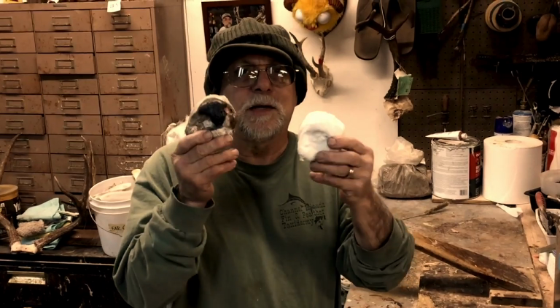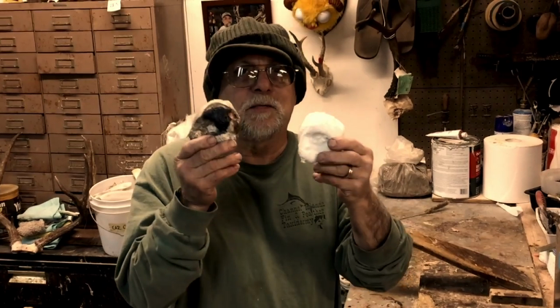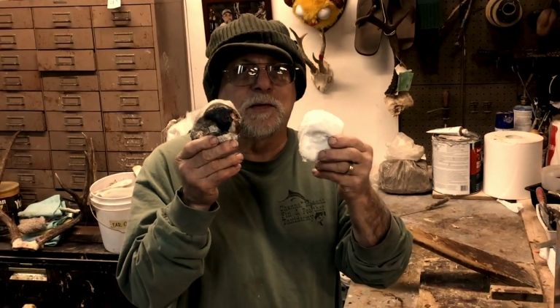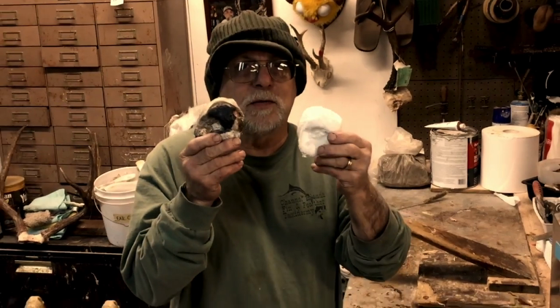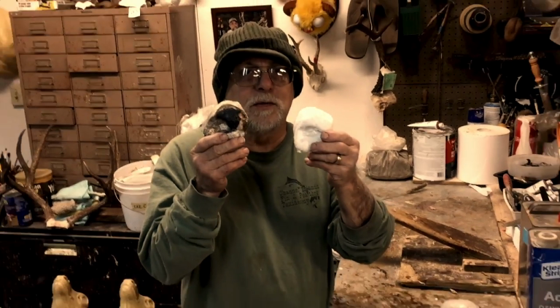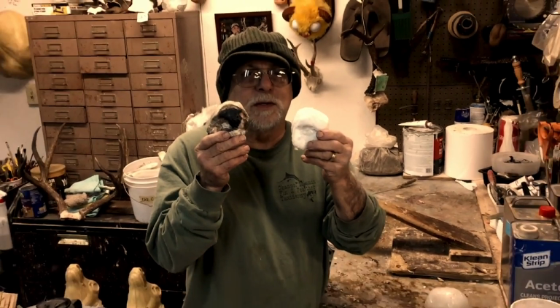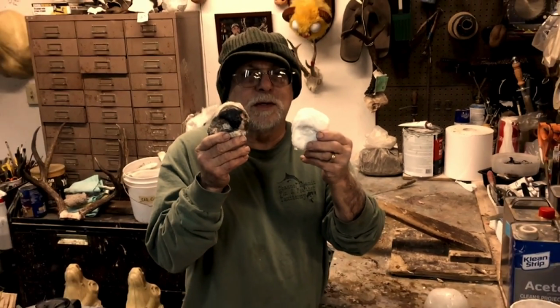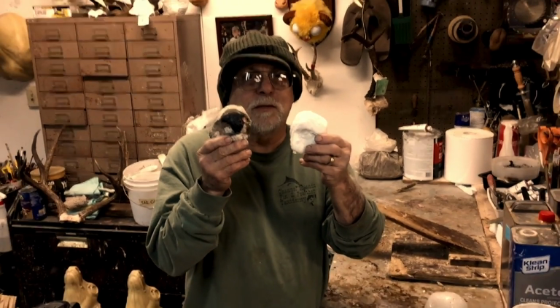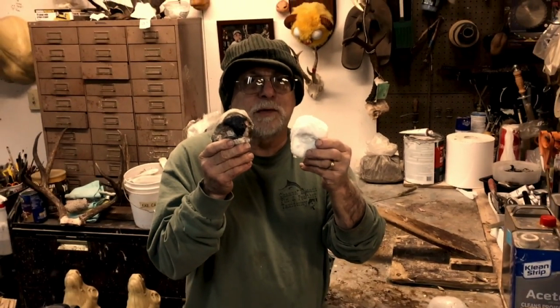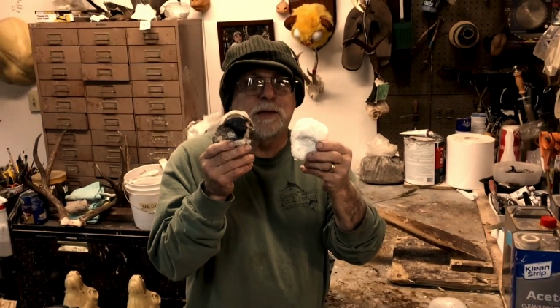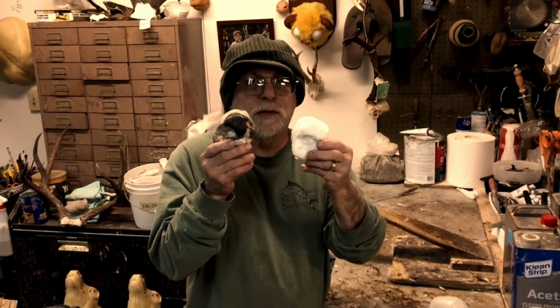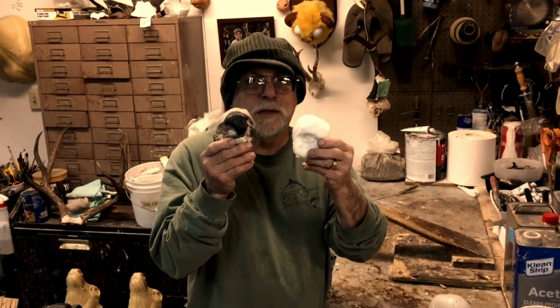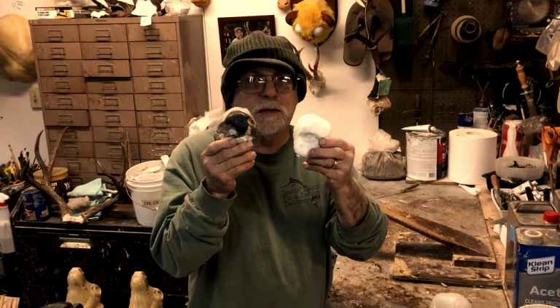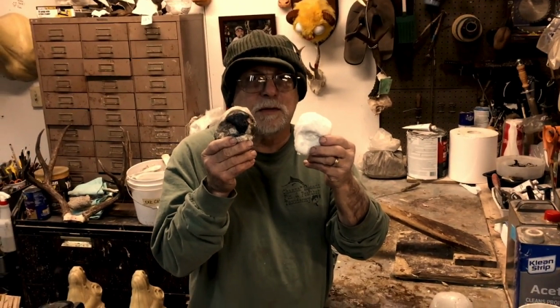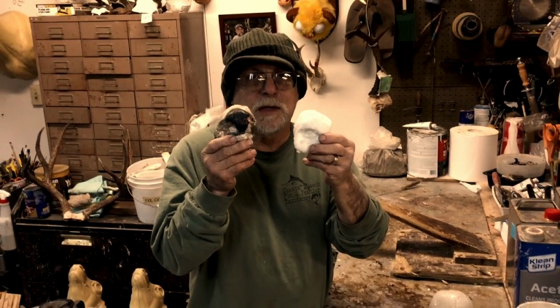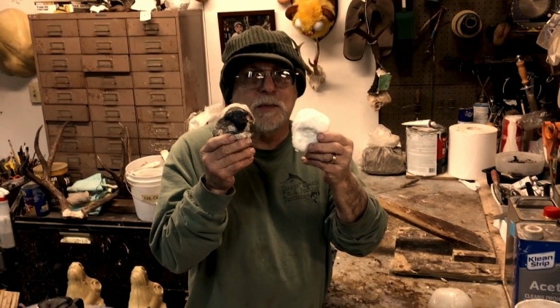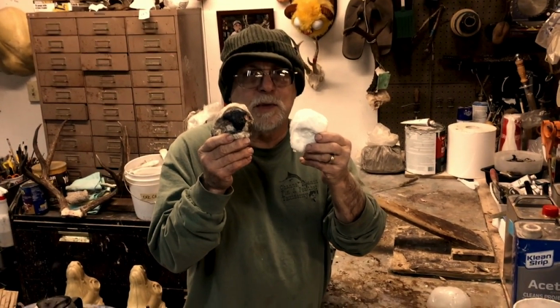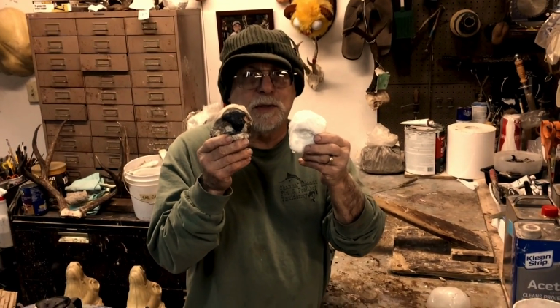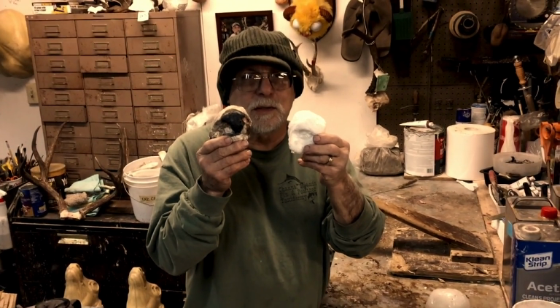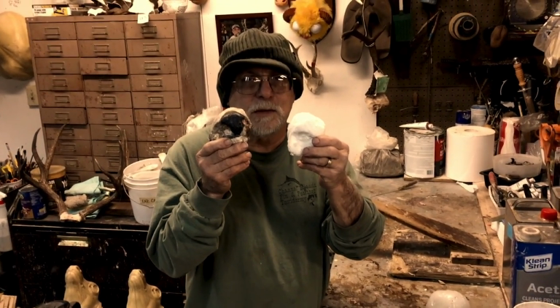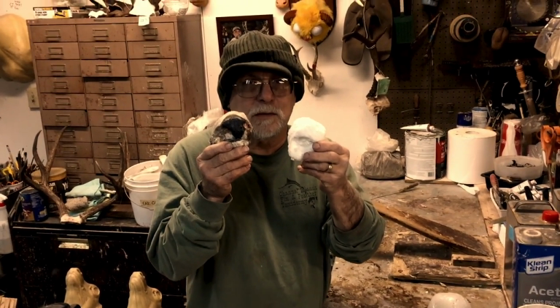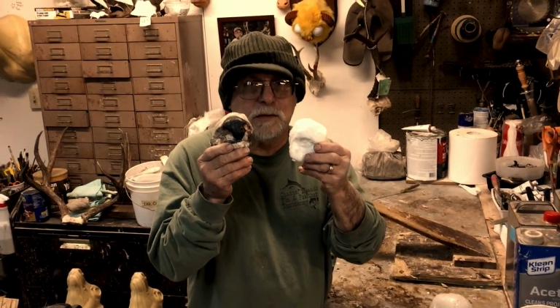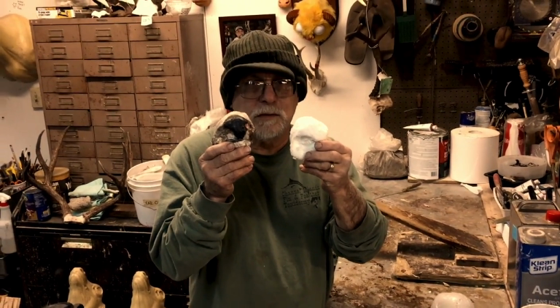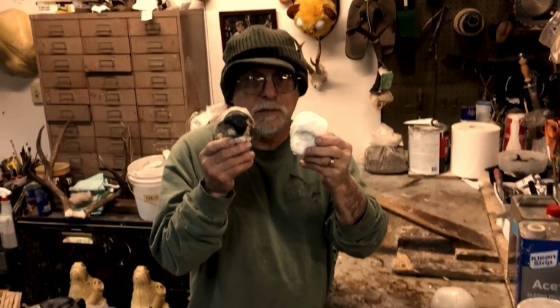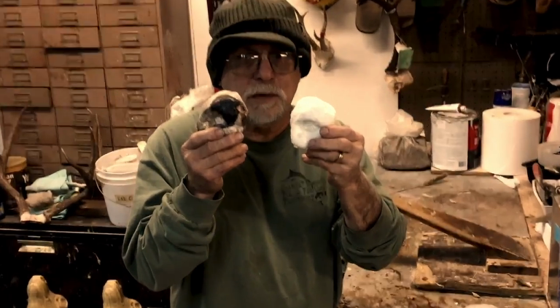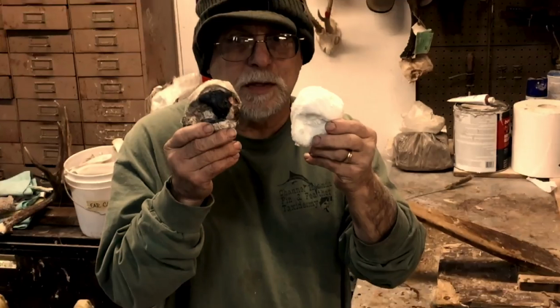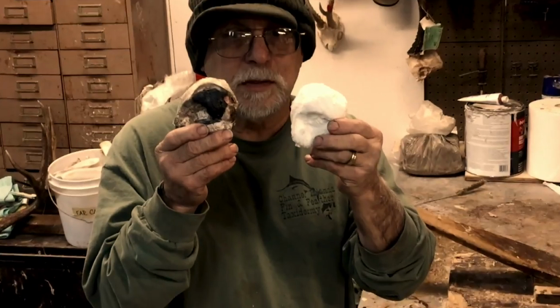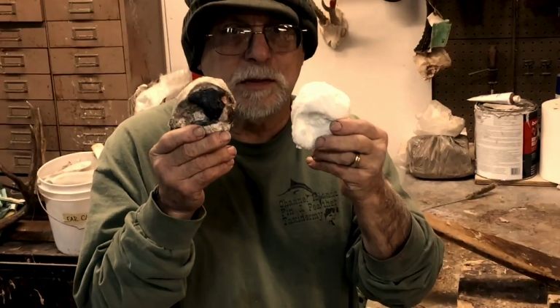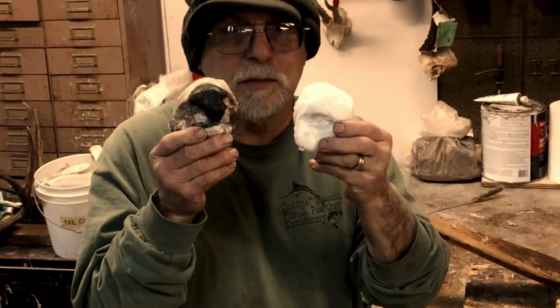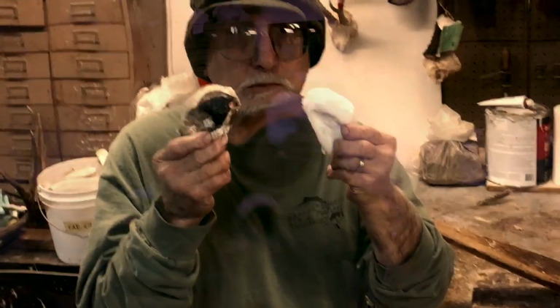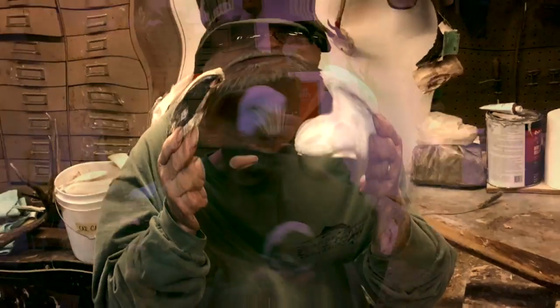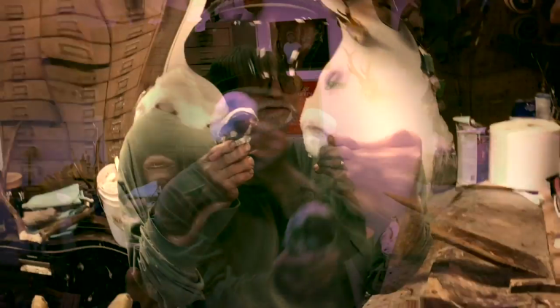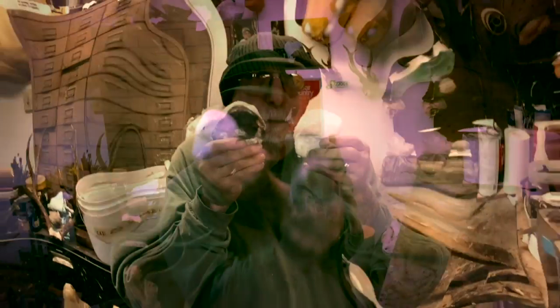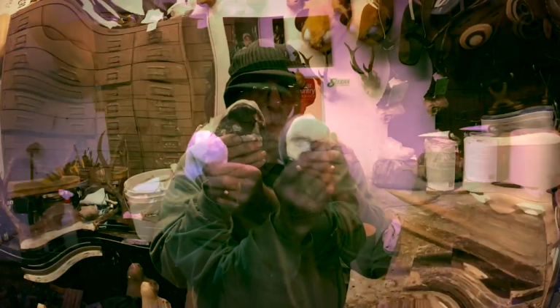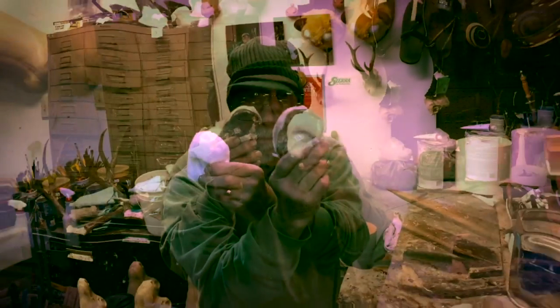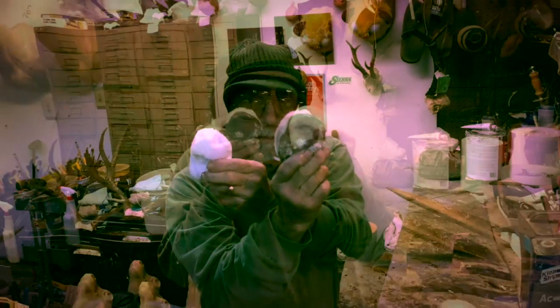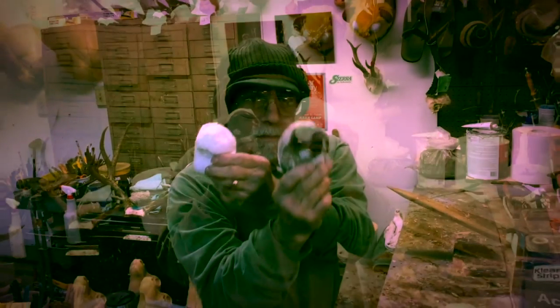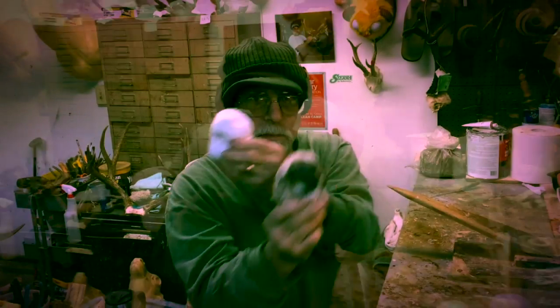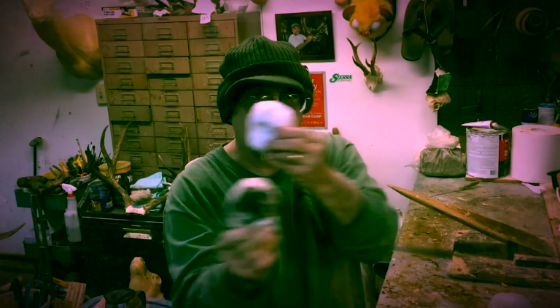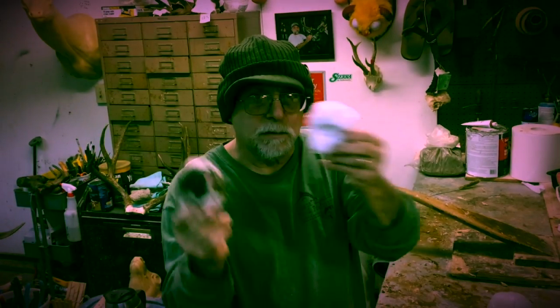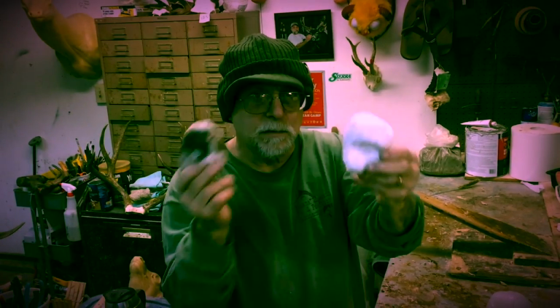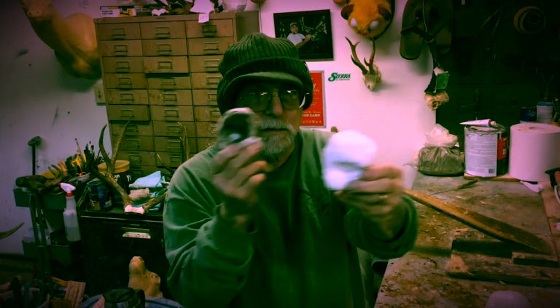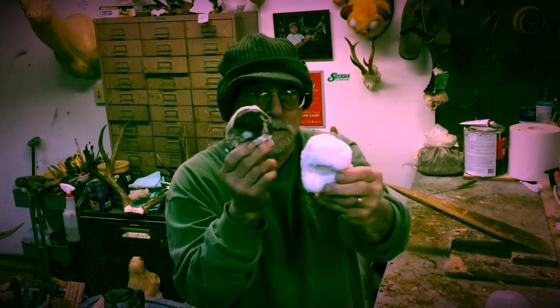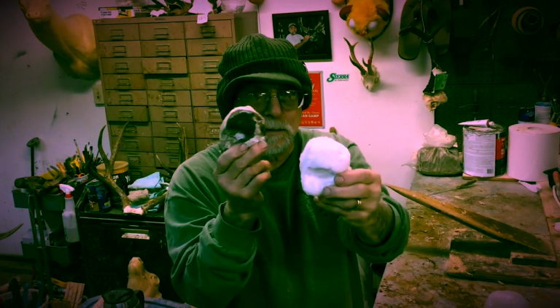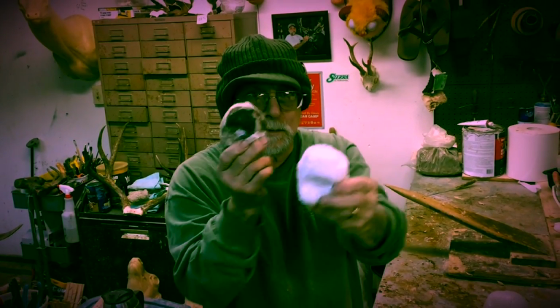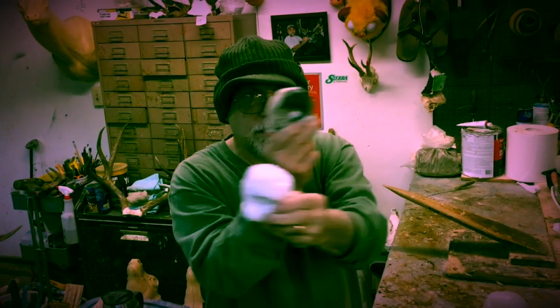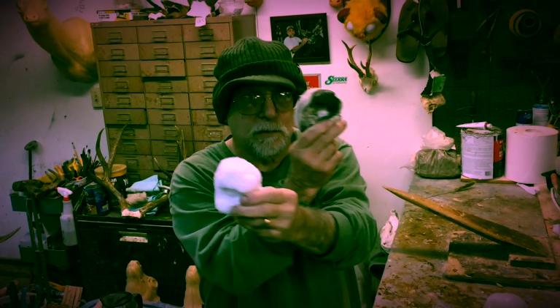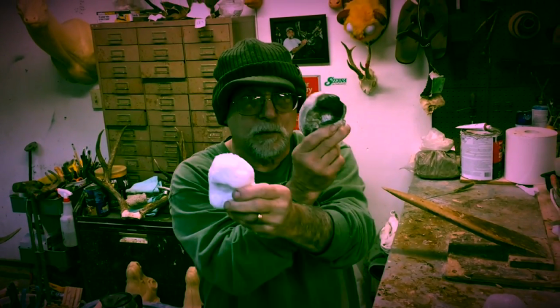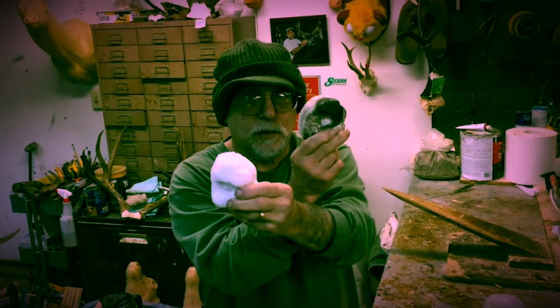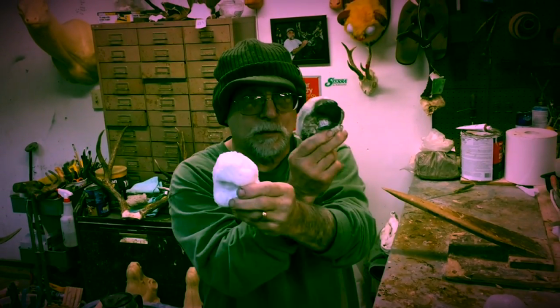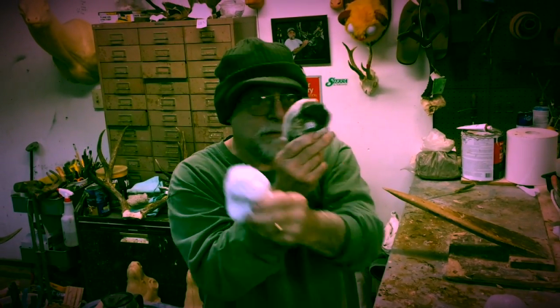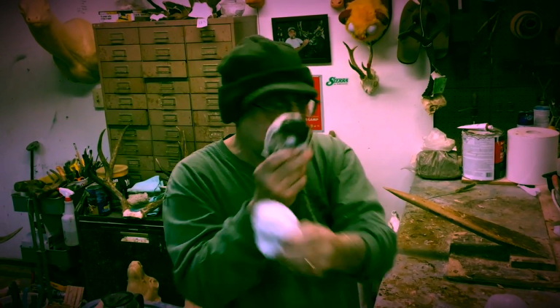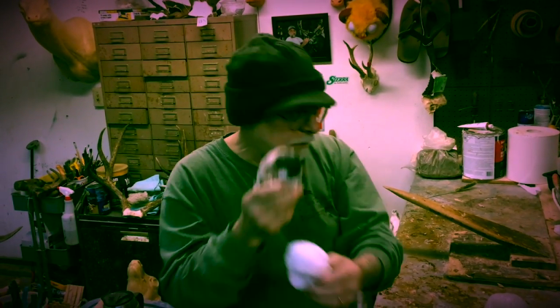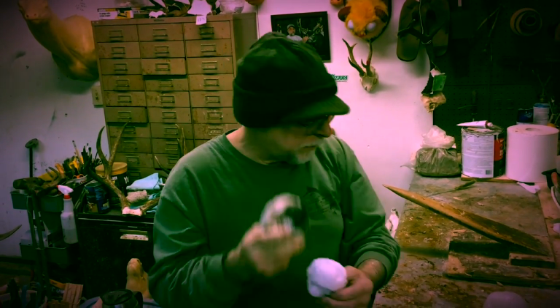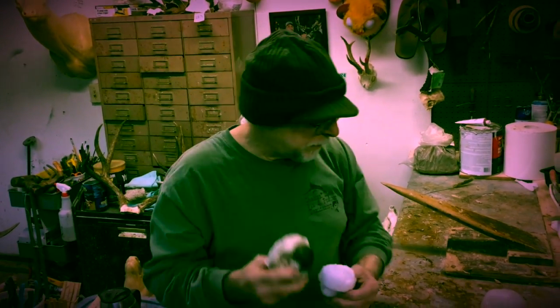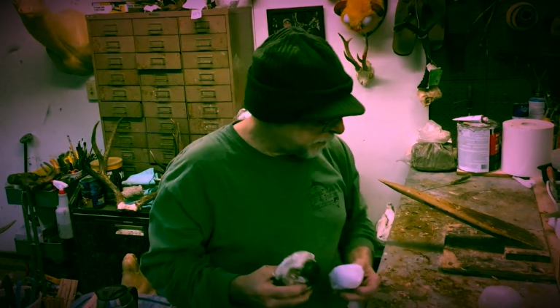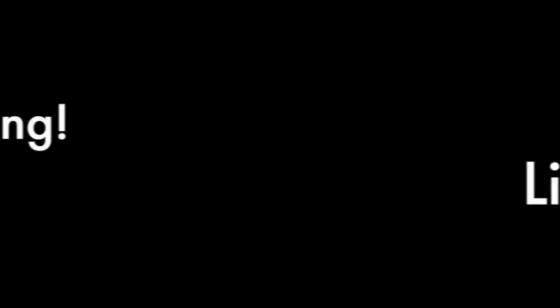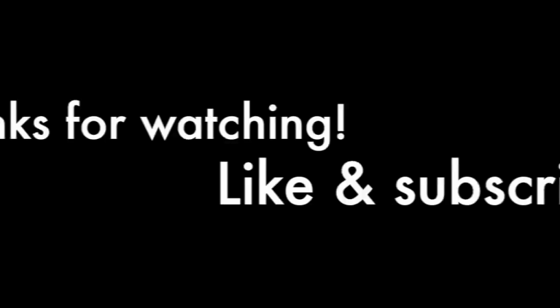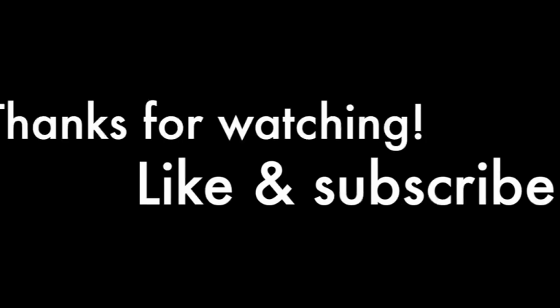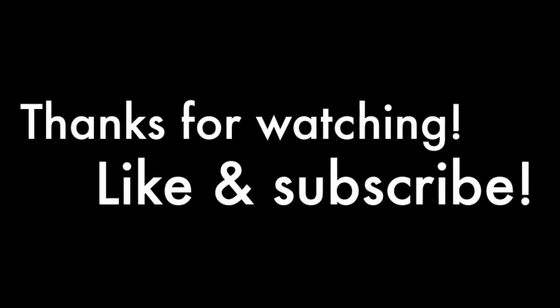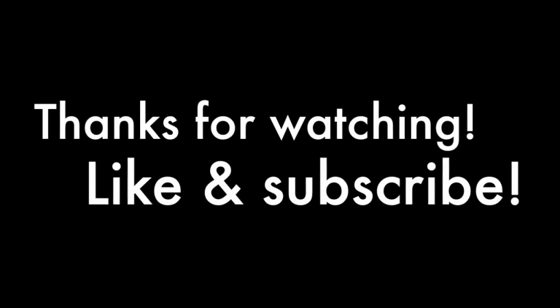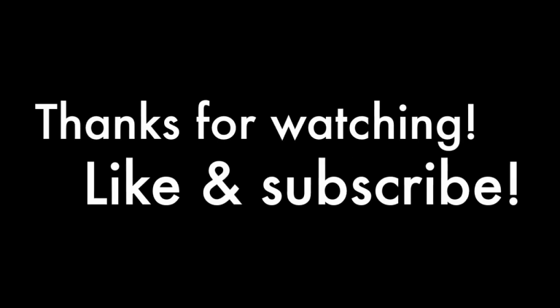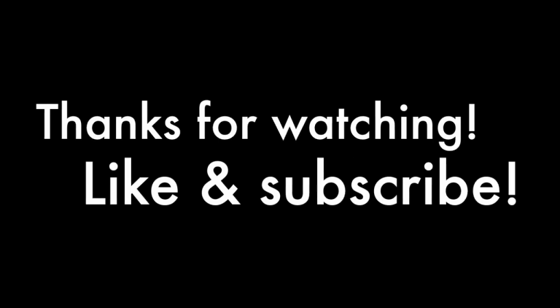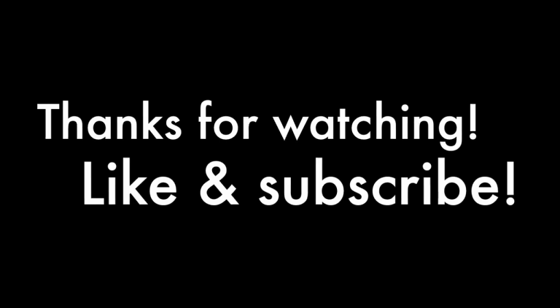Thanks for tuning in — we'll see you next time on Testa's Tuesday Tips.